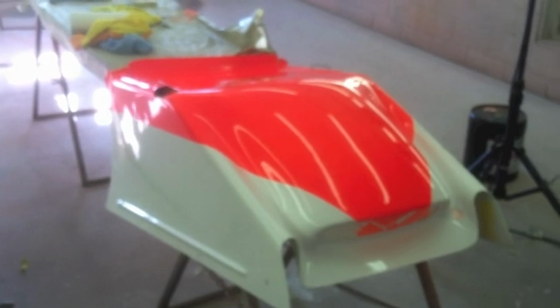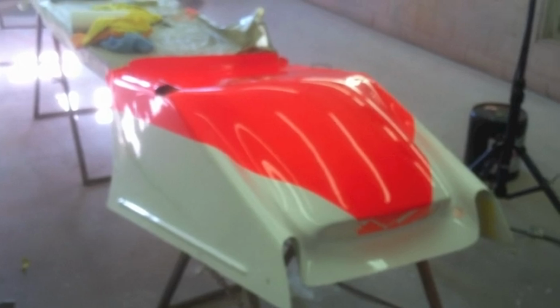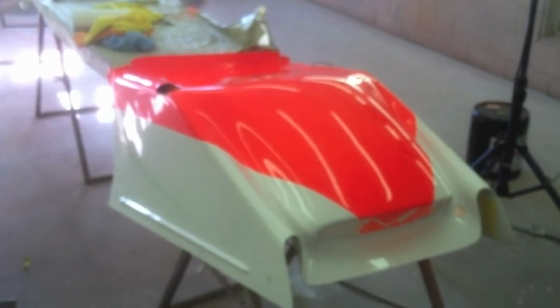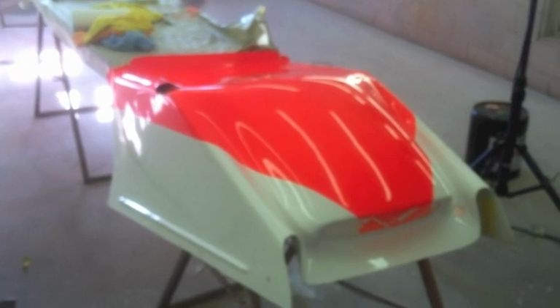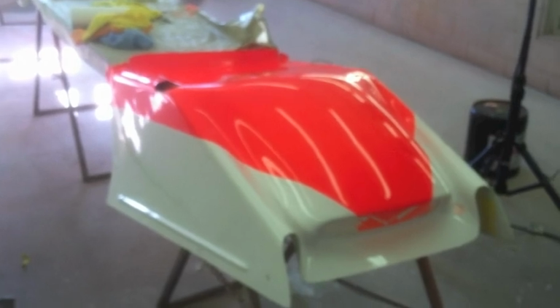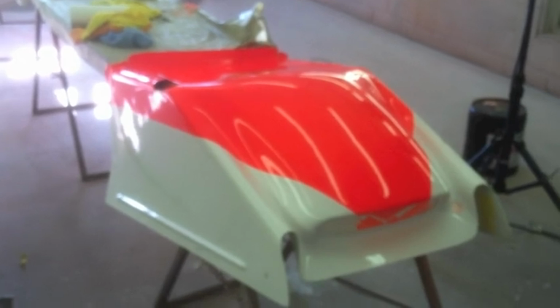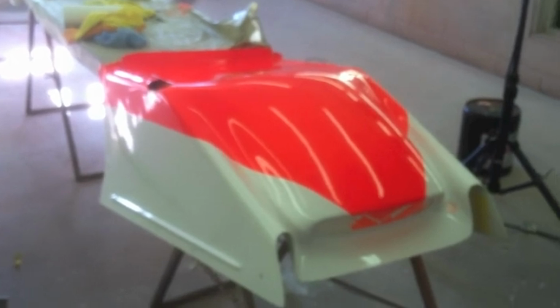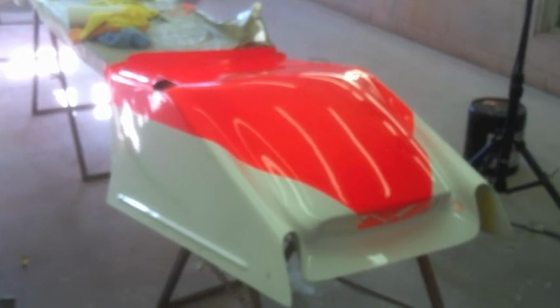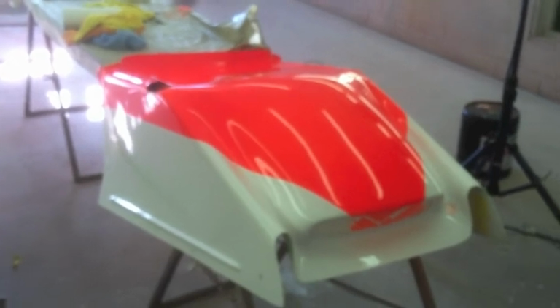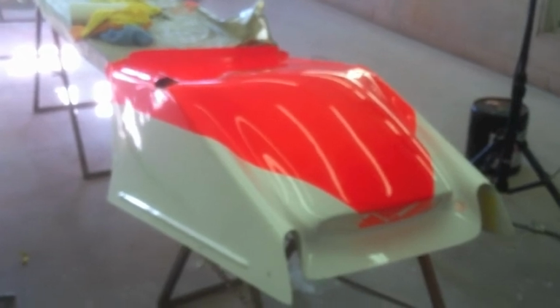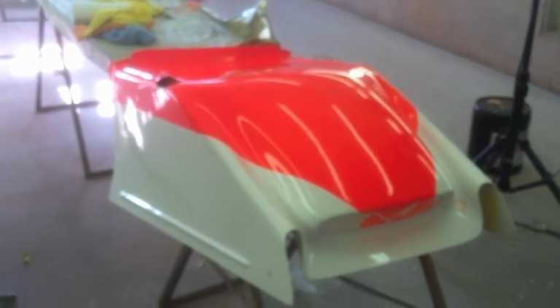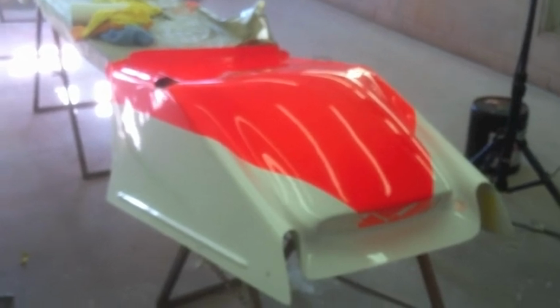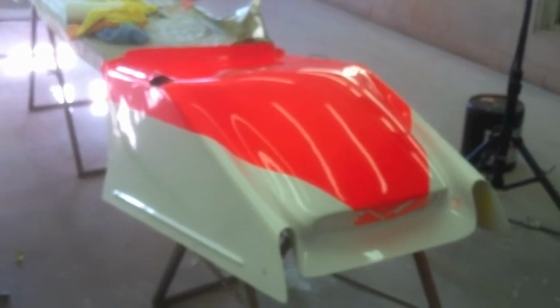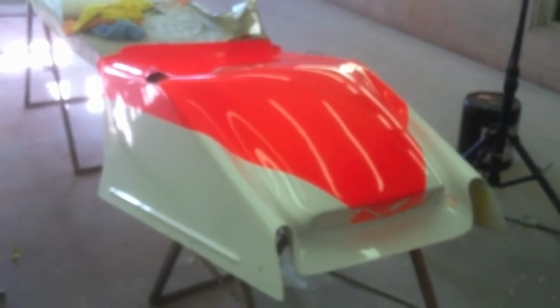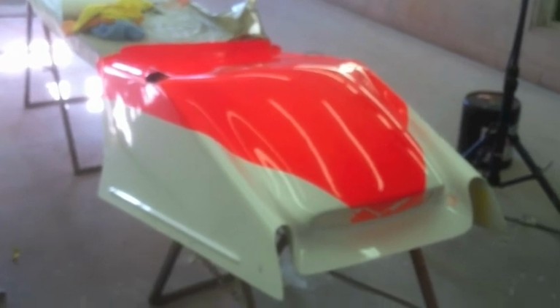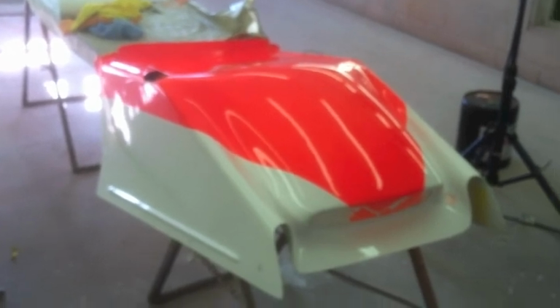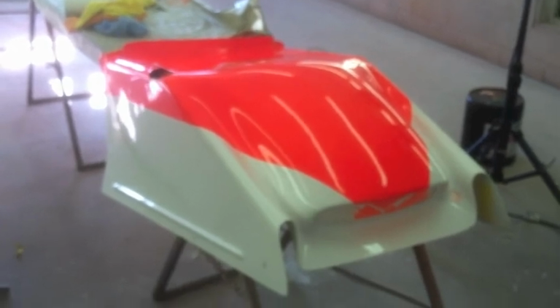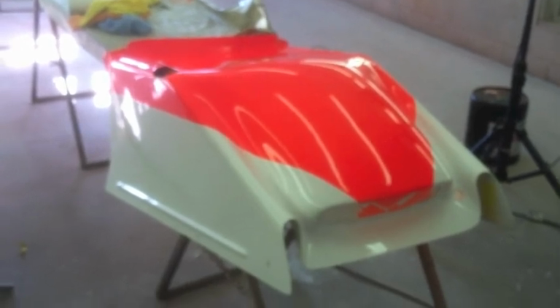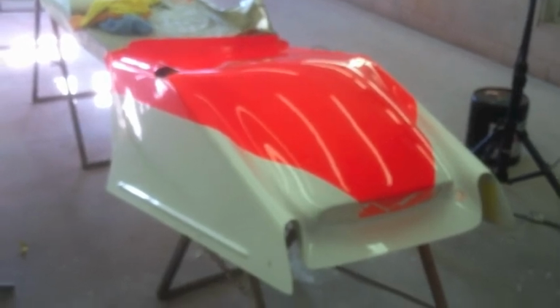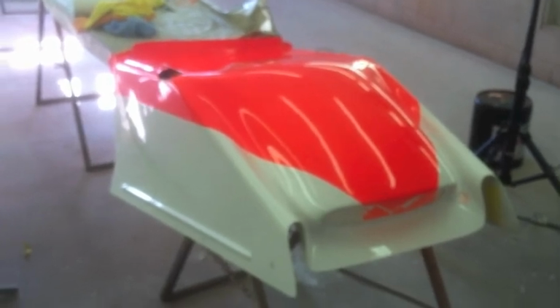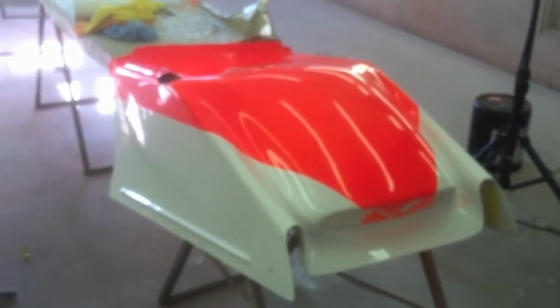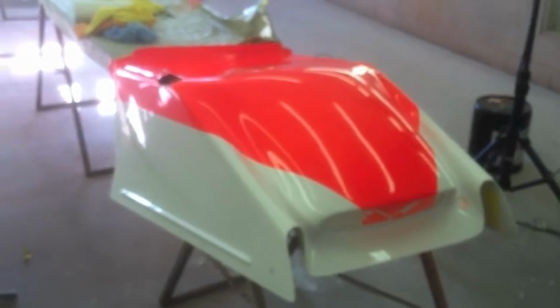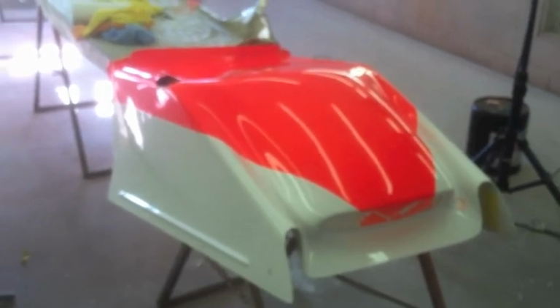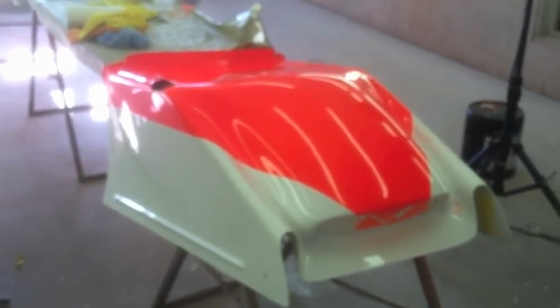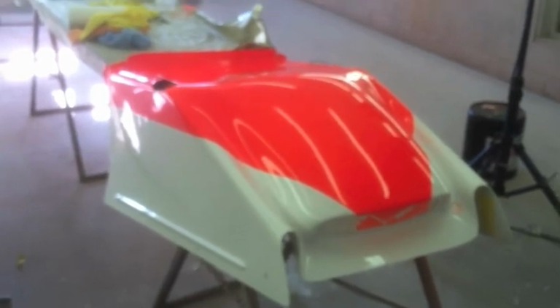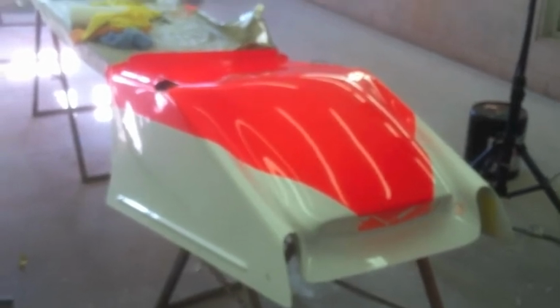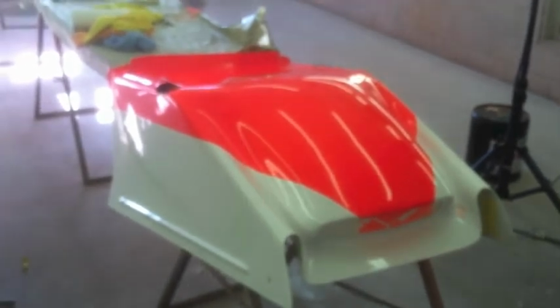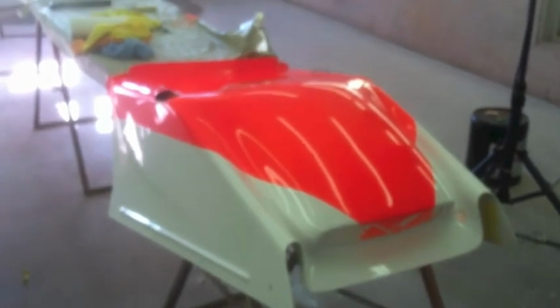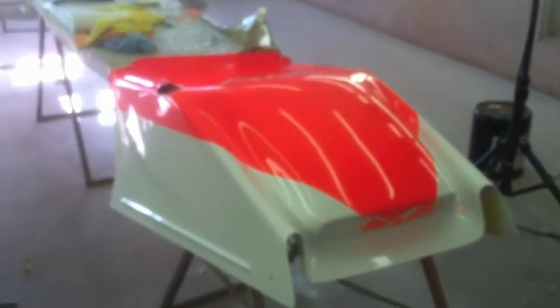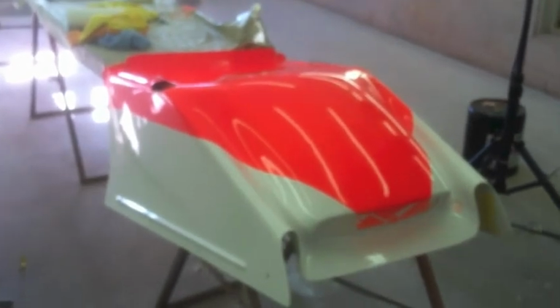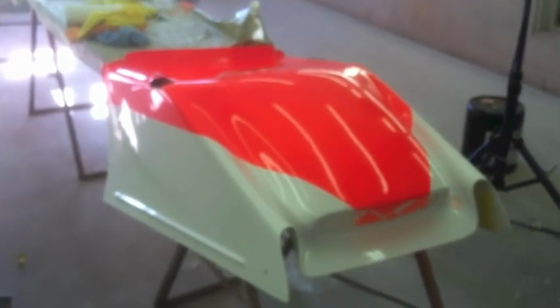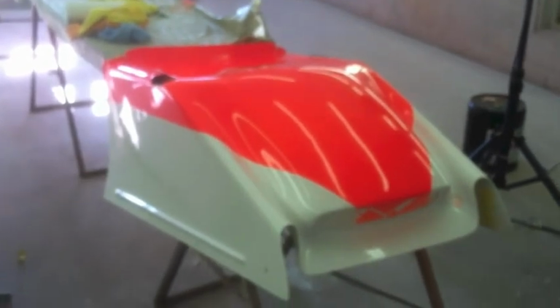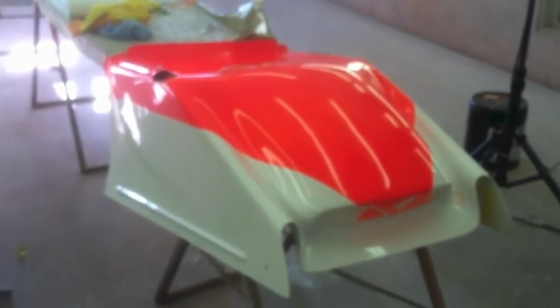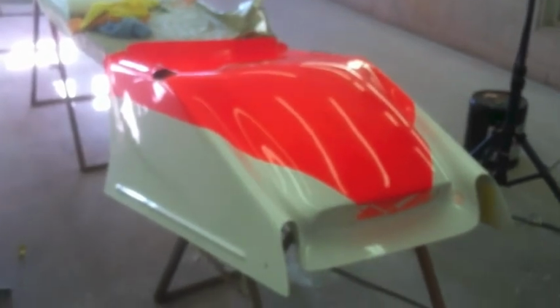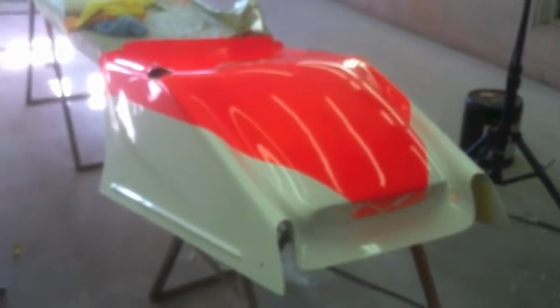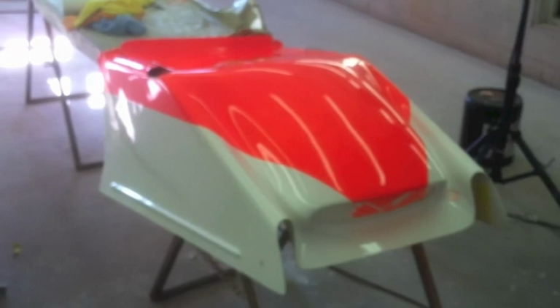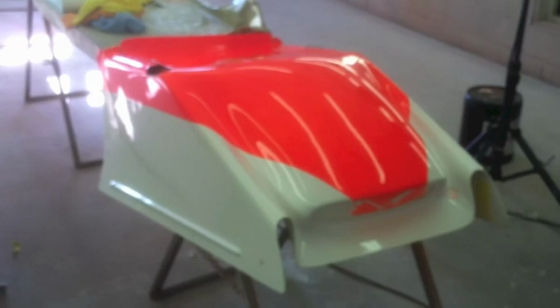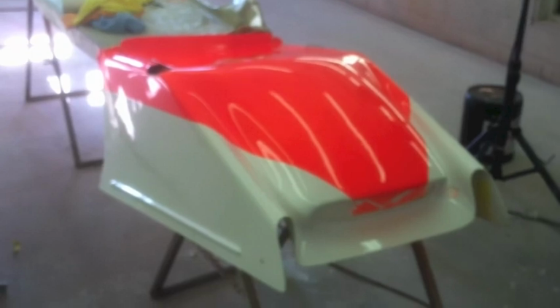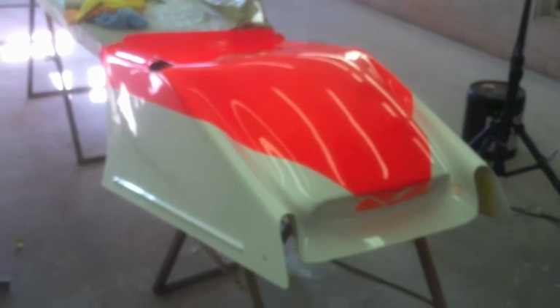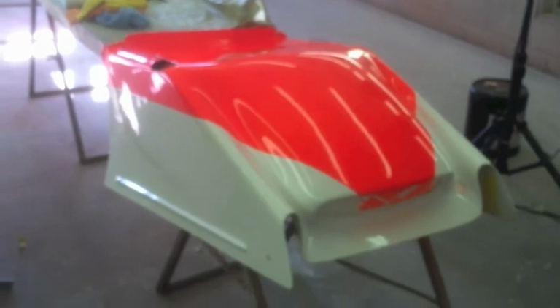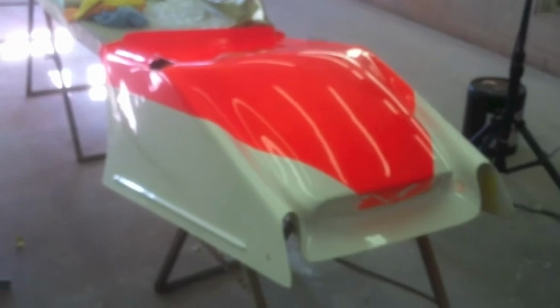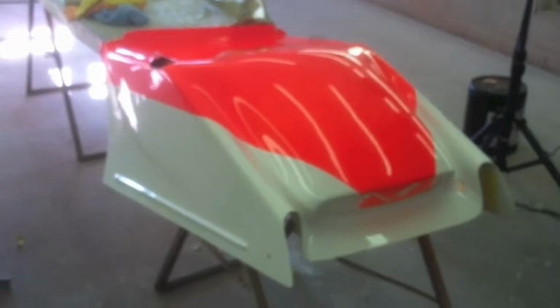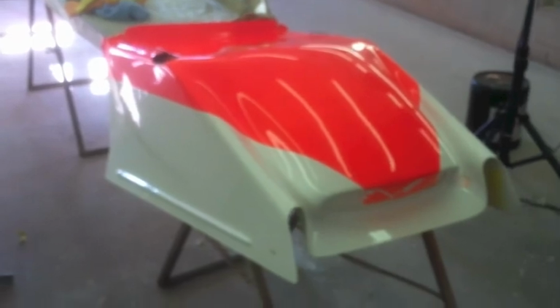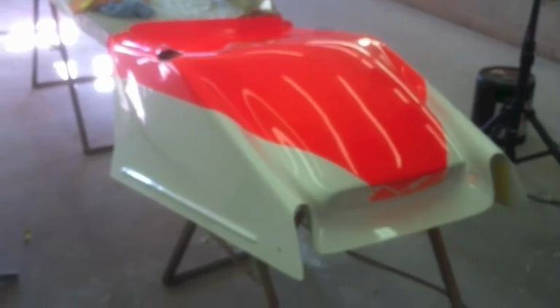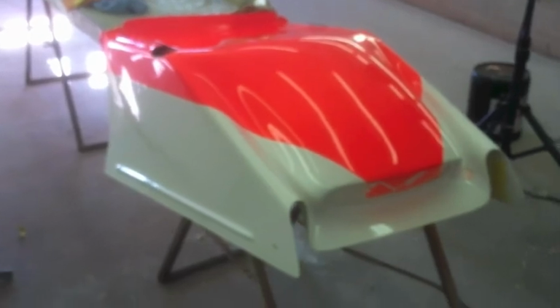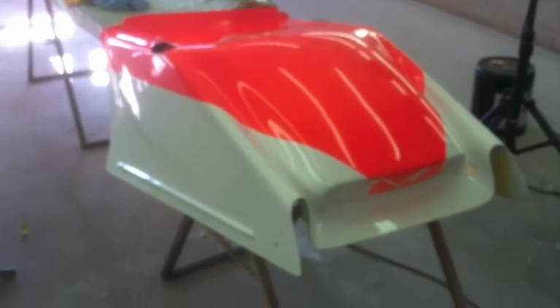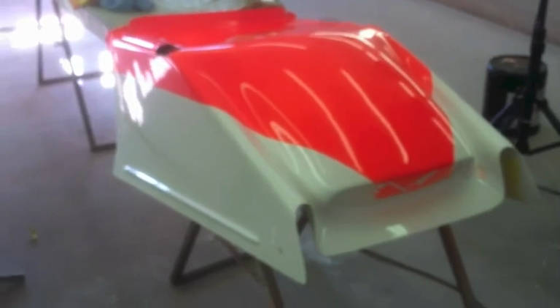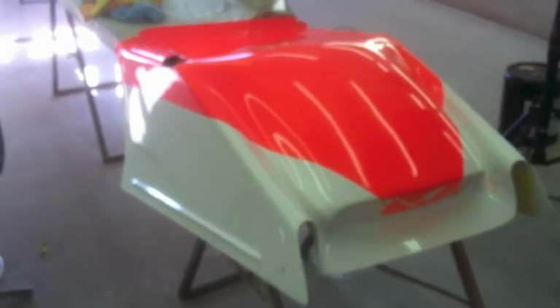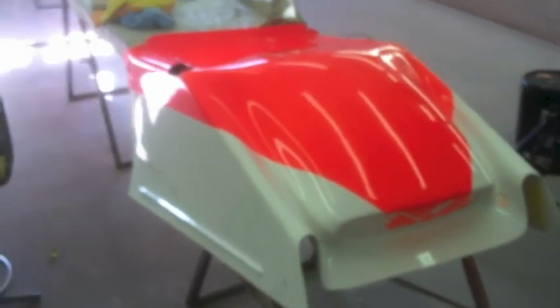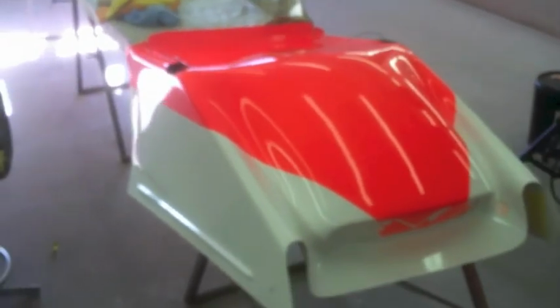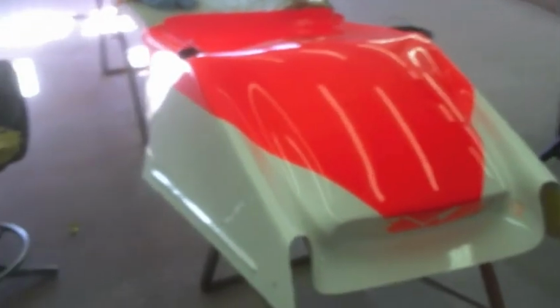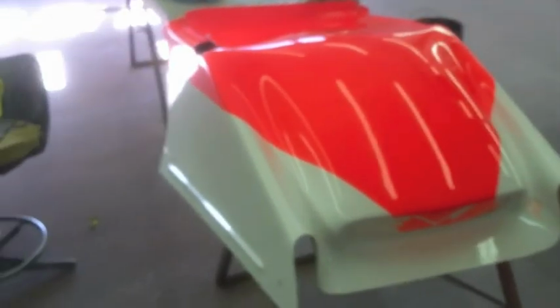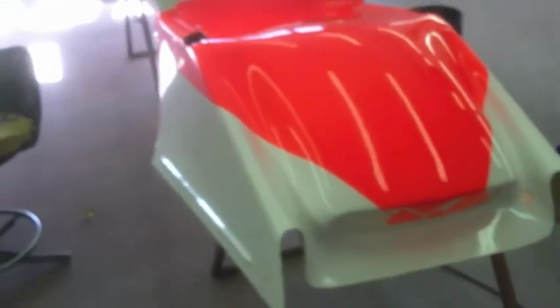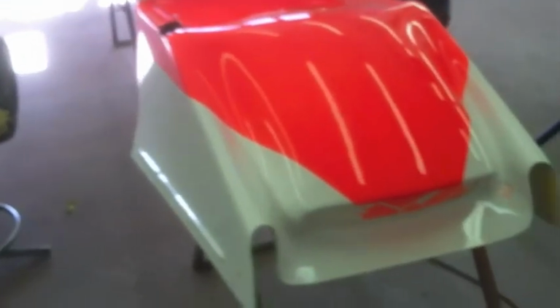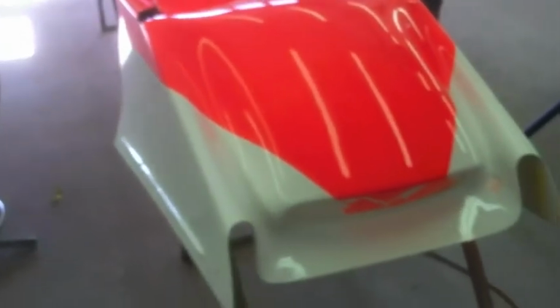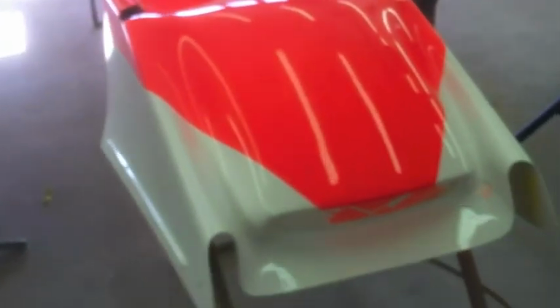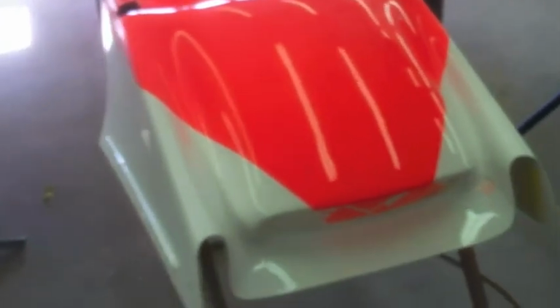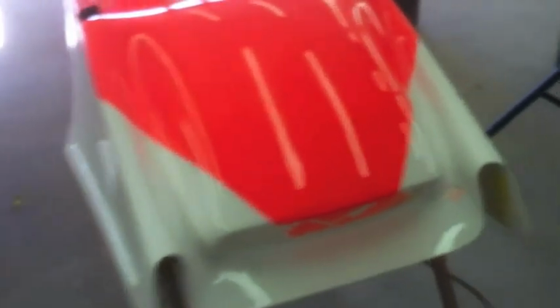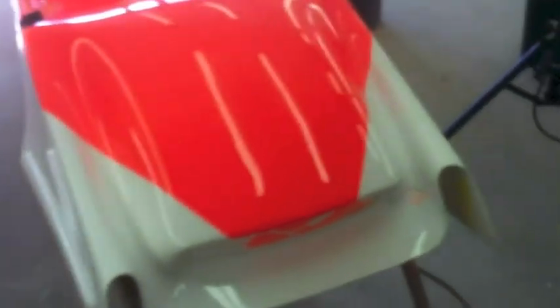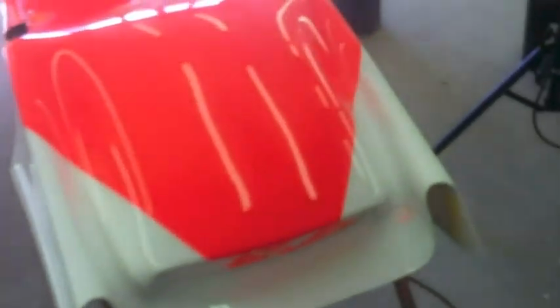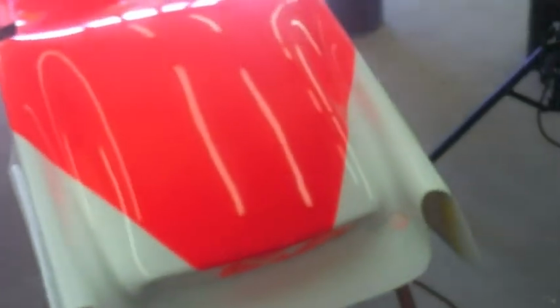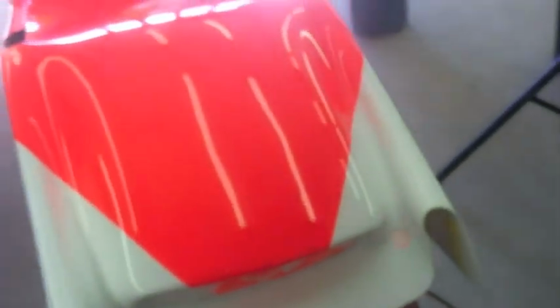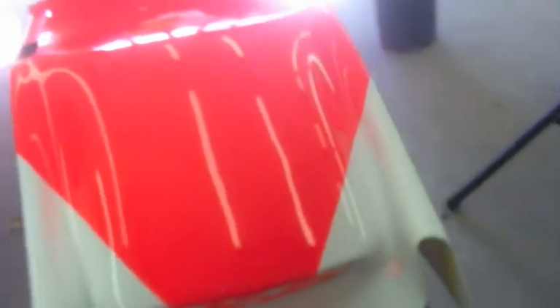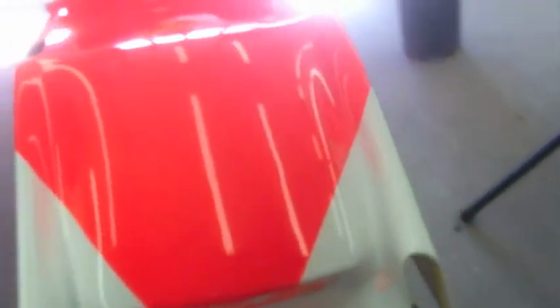The hood for the first new body is looking good — the orange is on and it'll be ready for decals pretty soon.